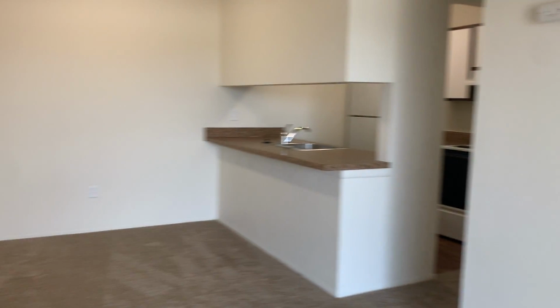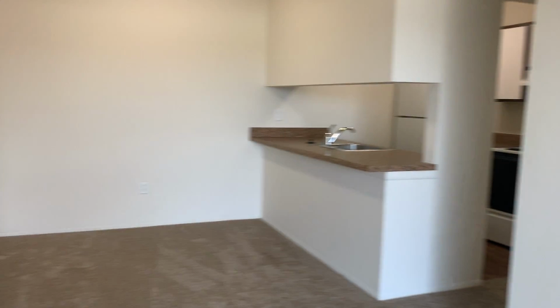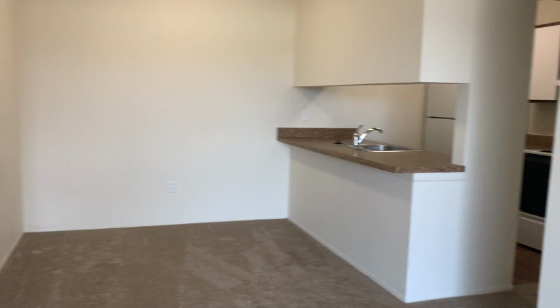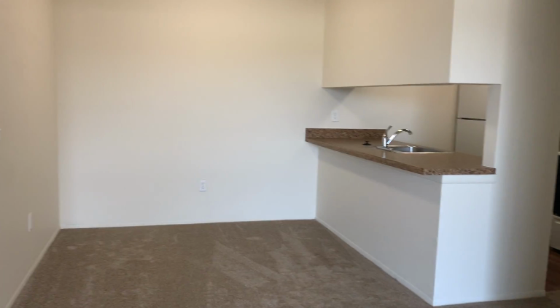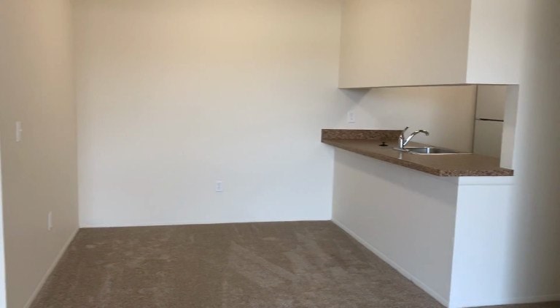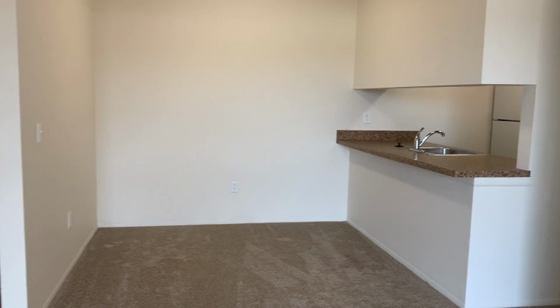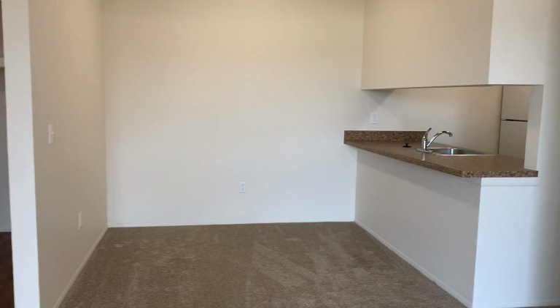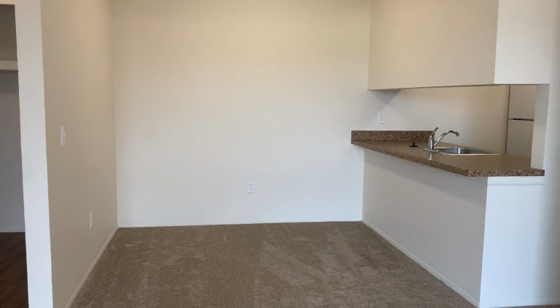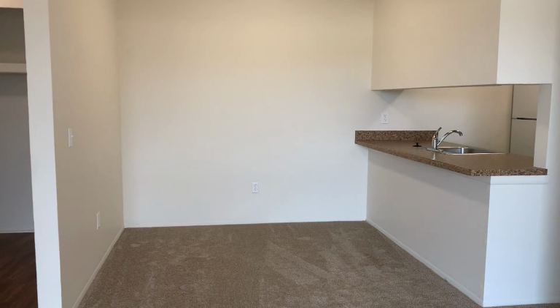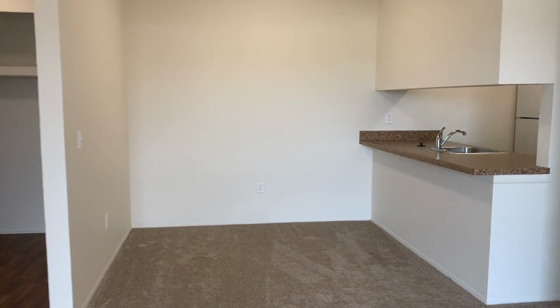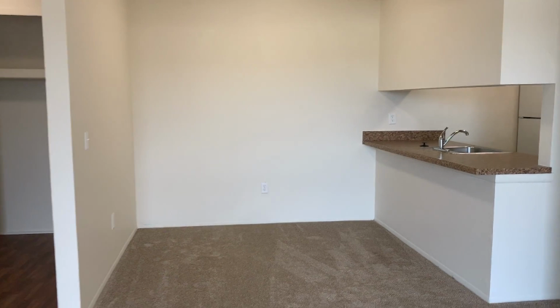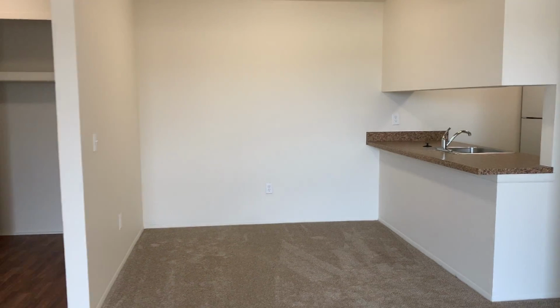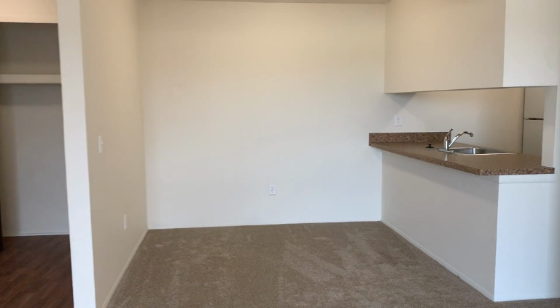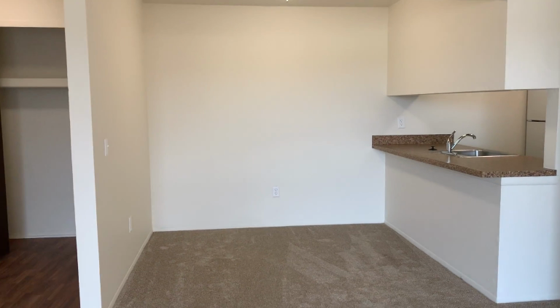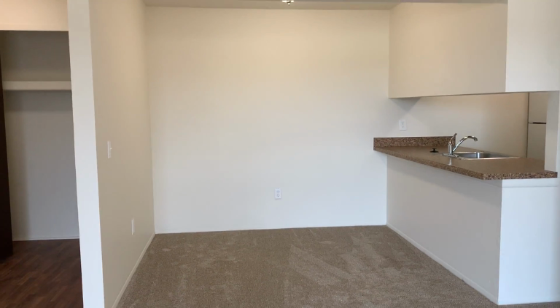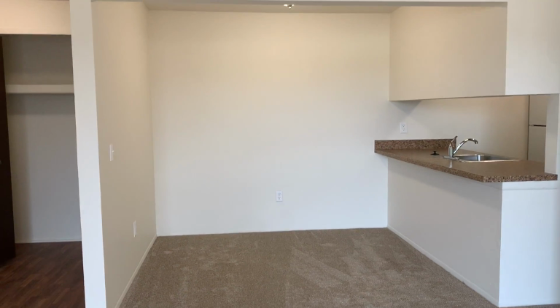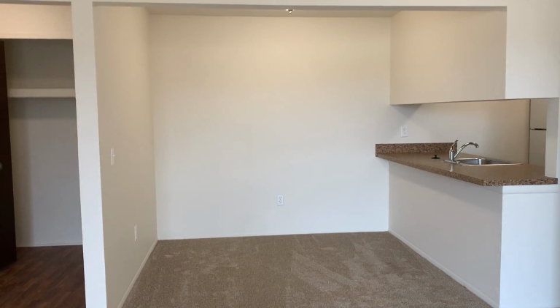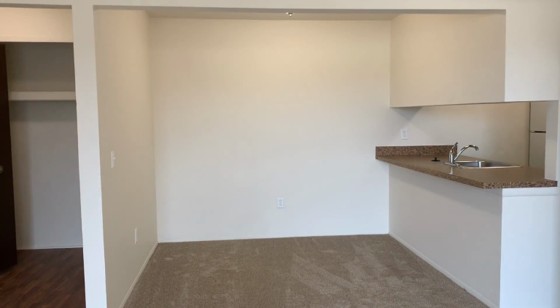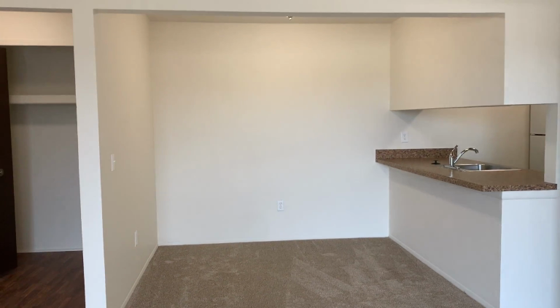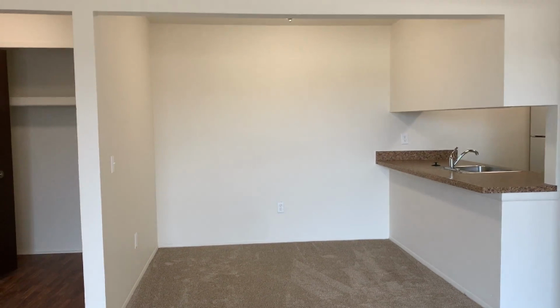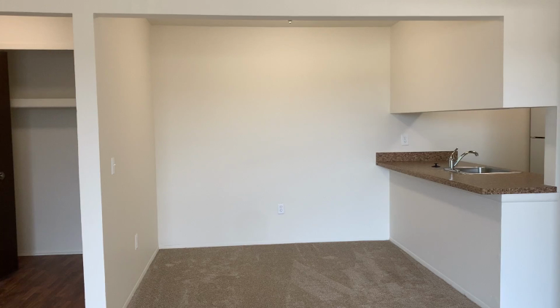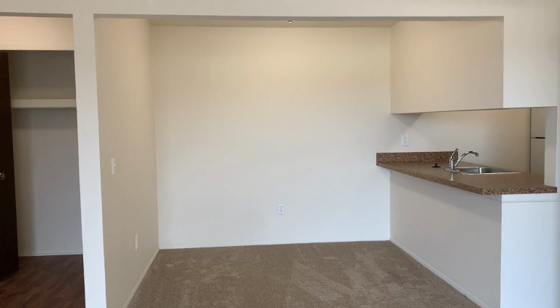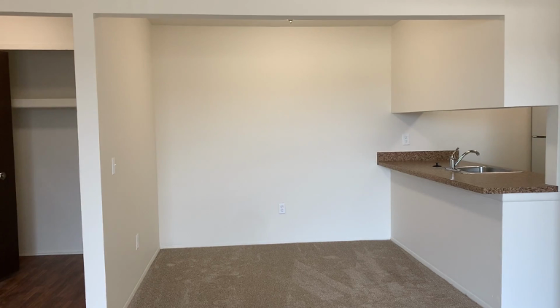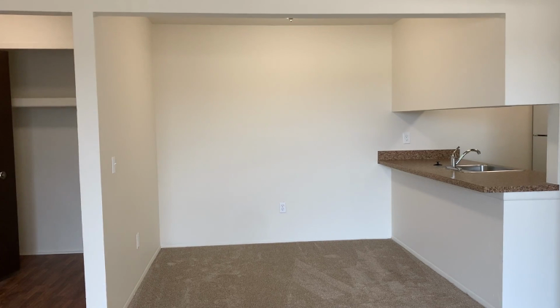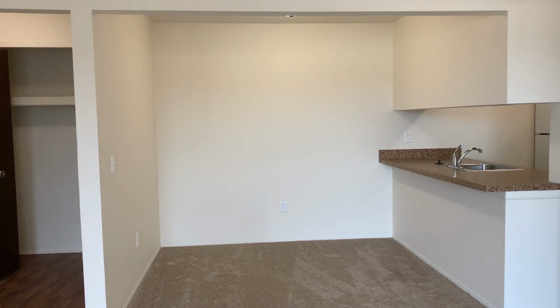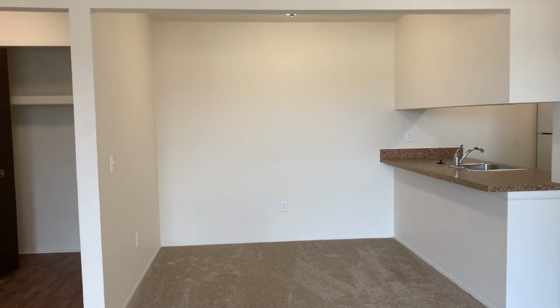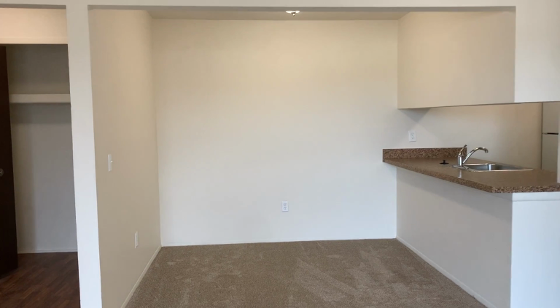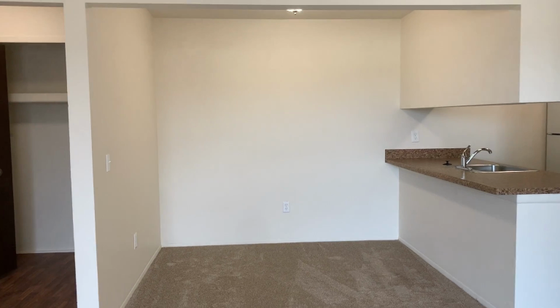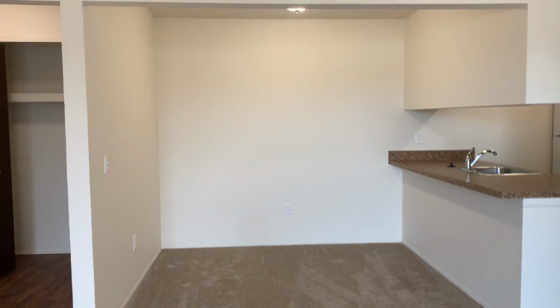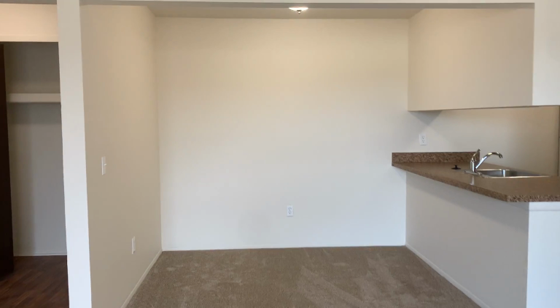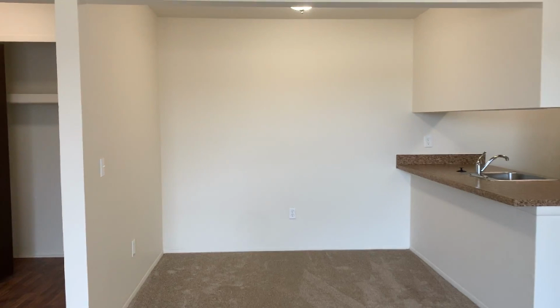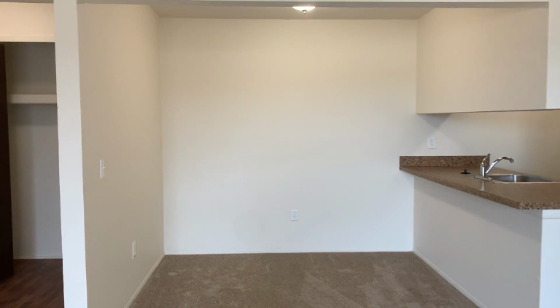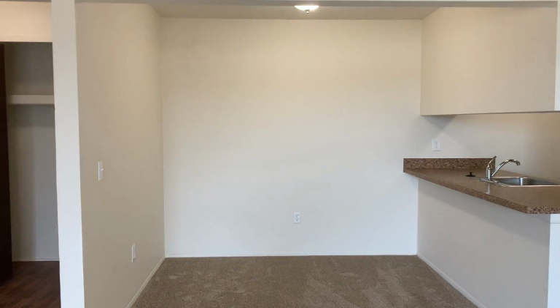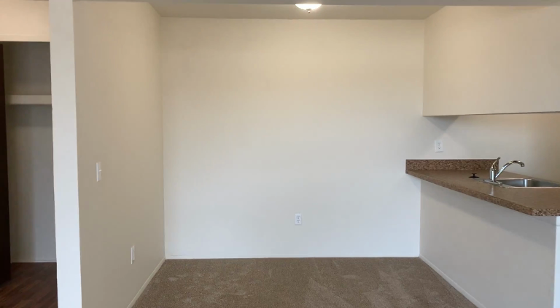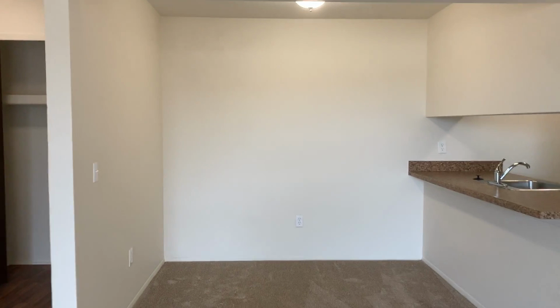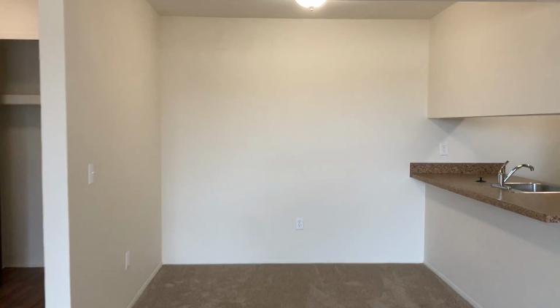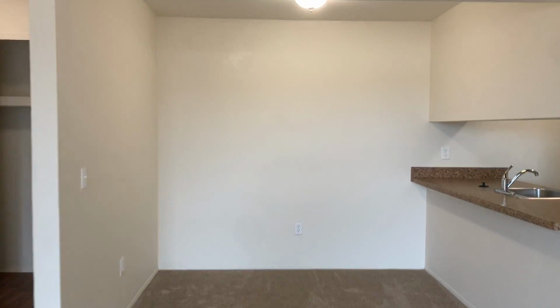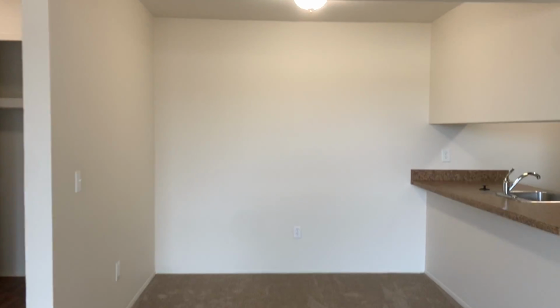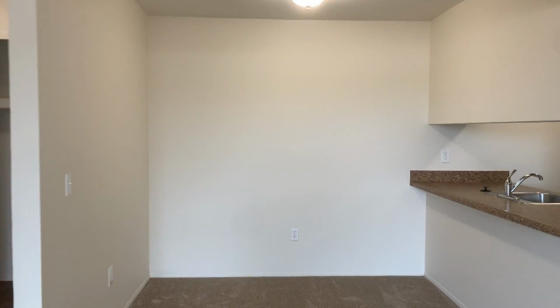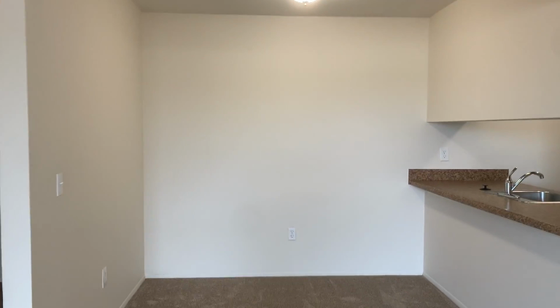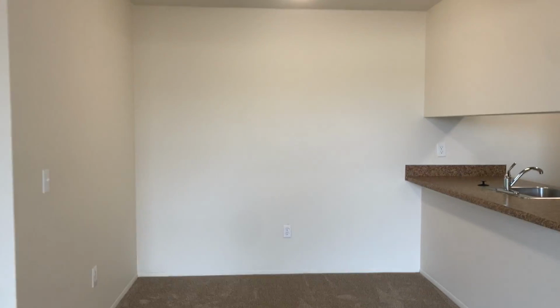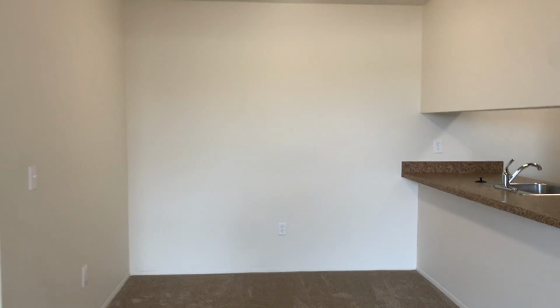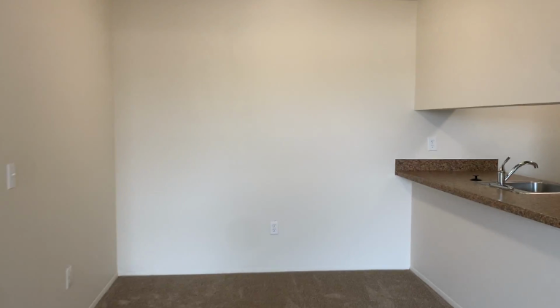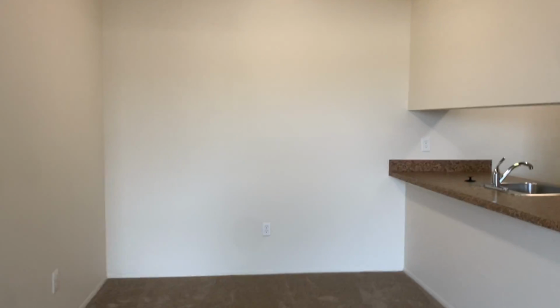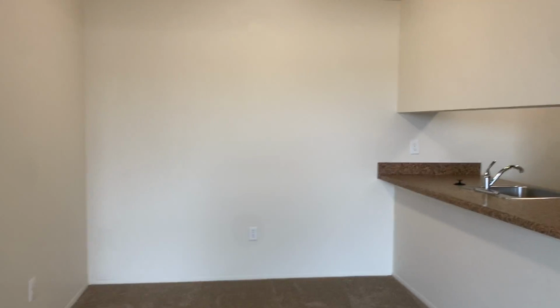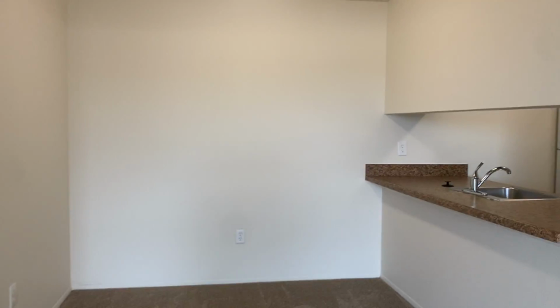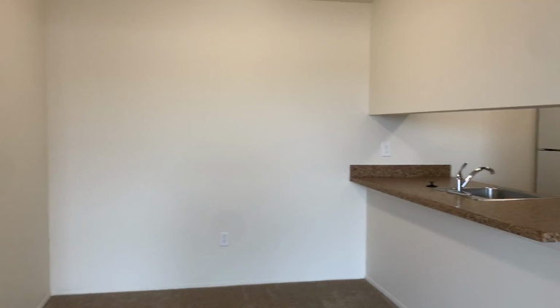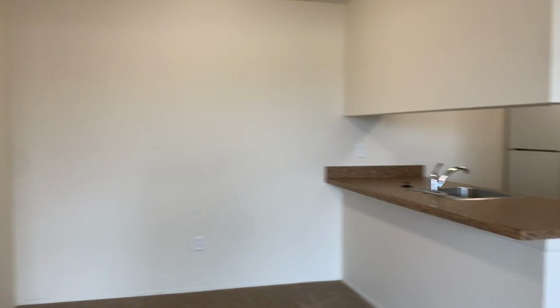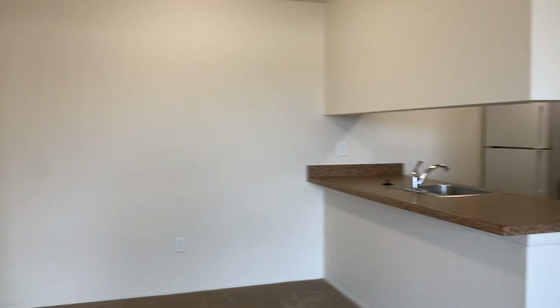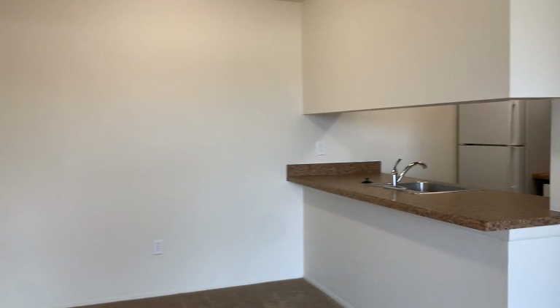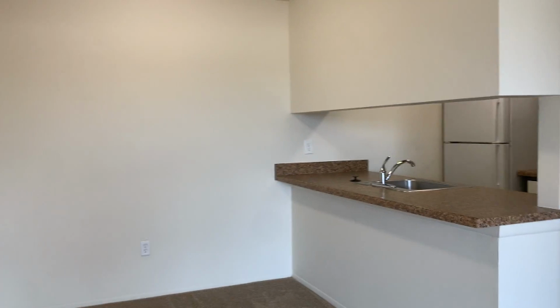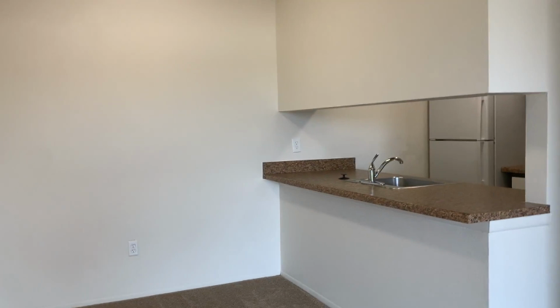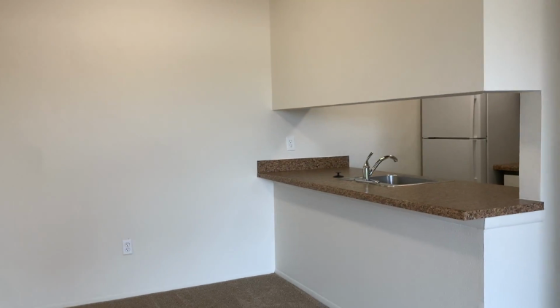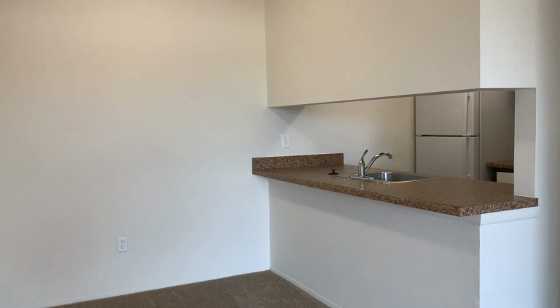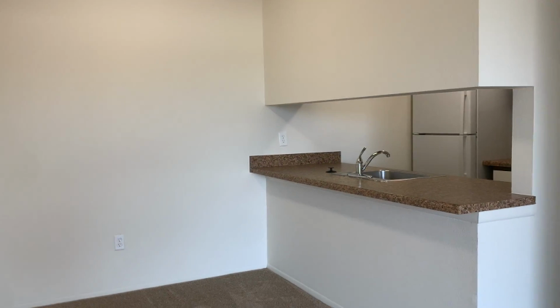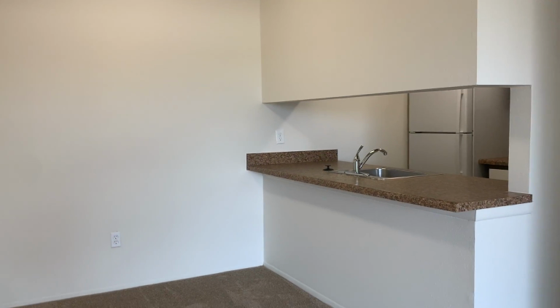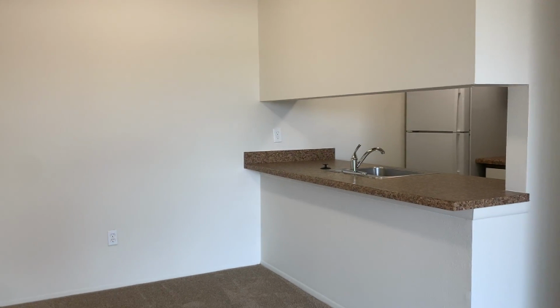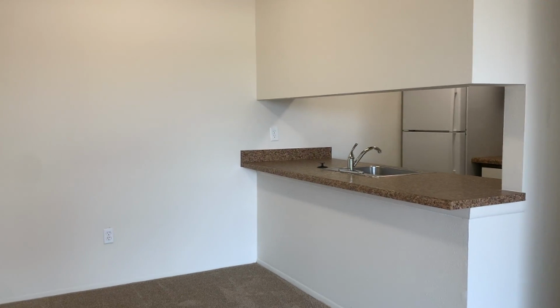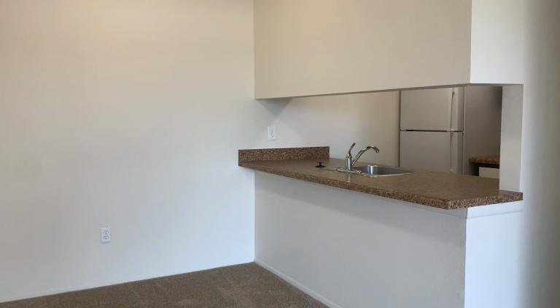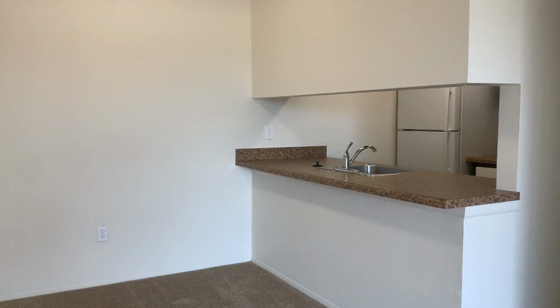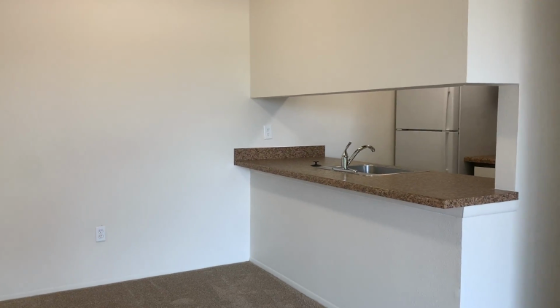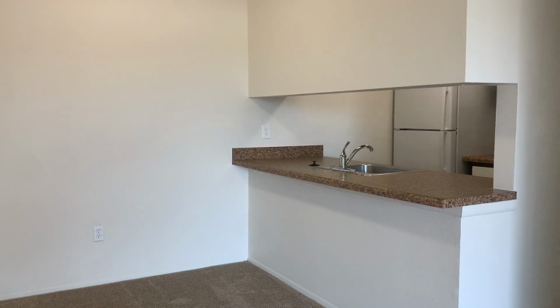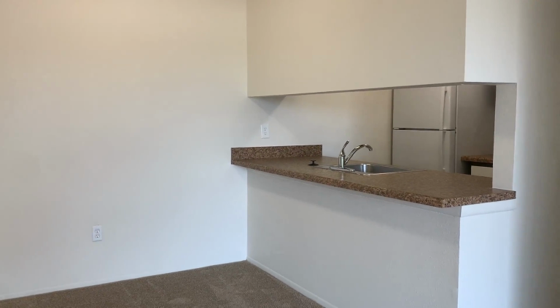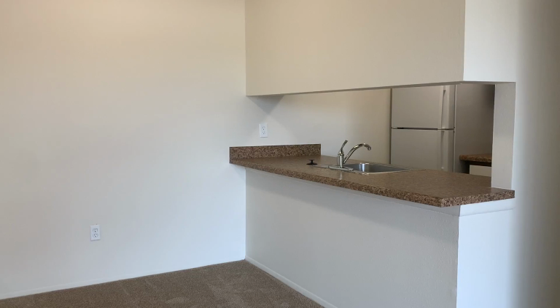Across from the living room is the dining room where there's overhead lighting and space to put up bar stools at the counter.